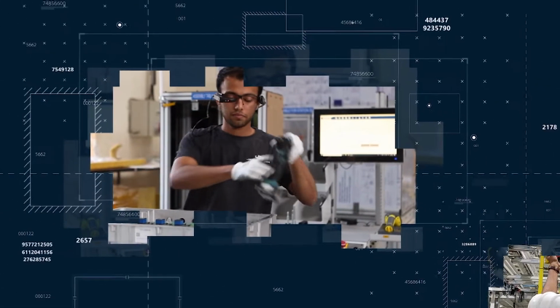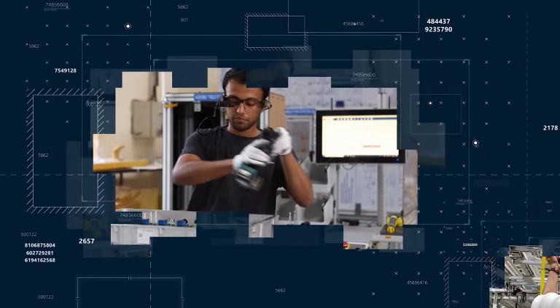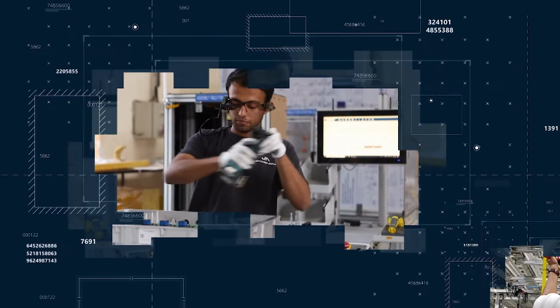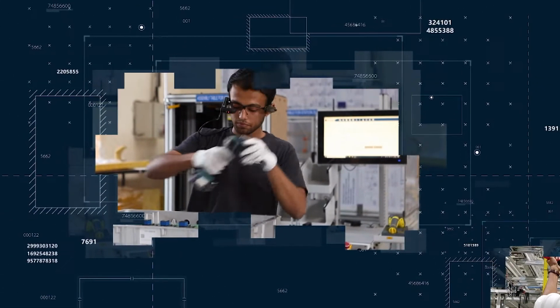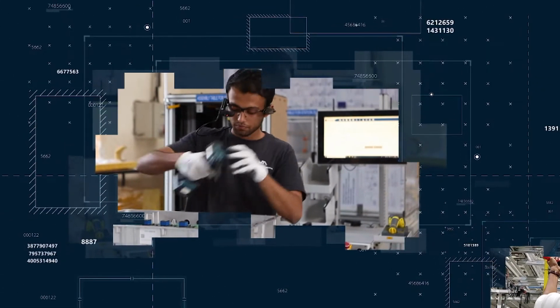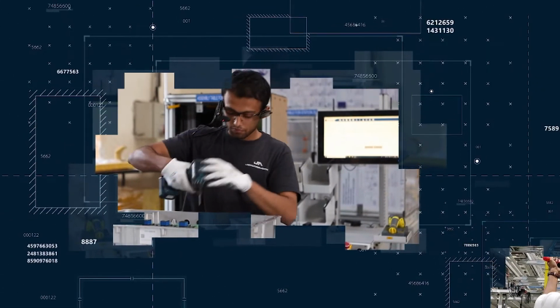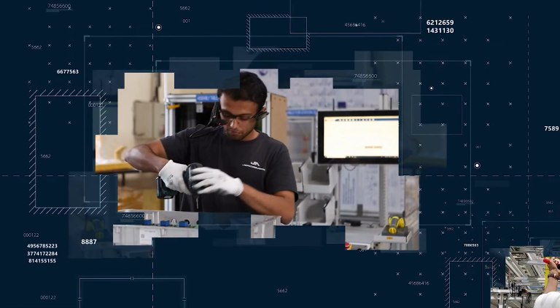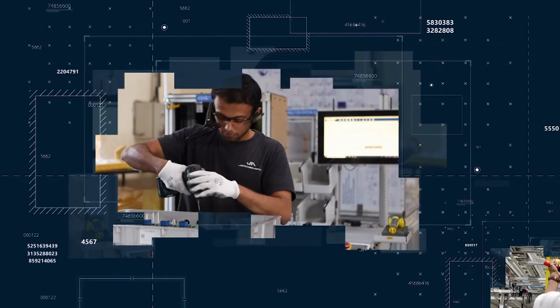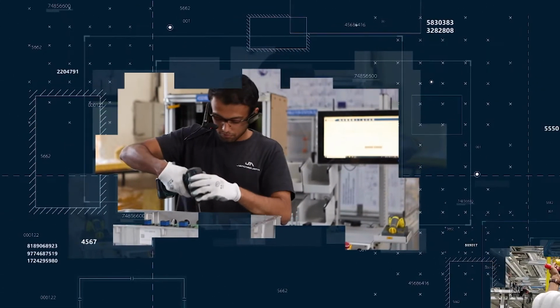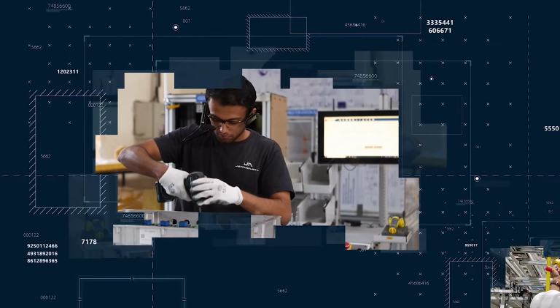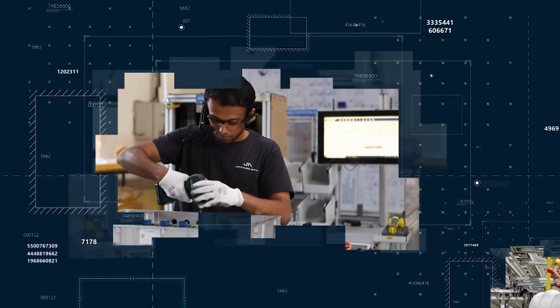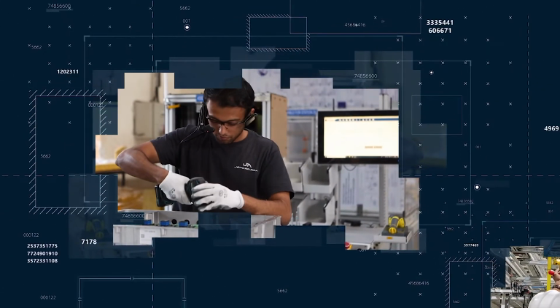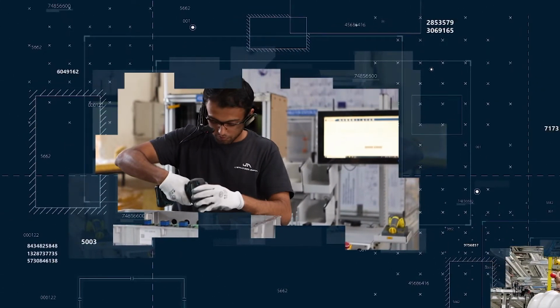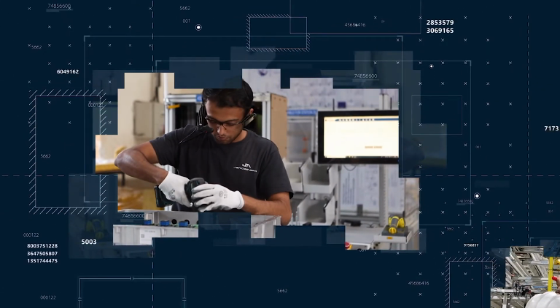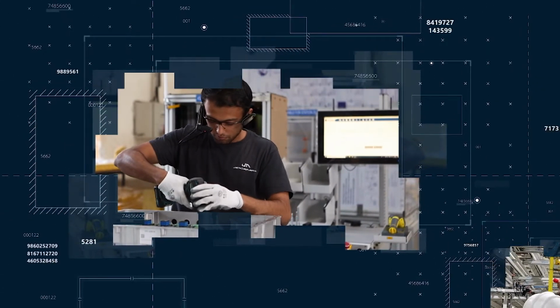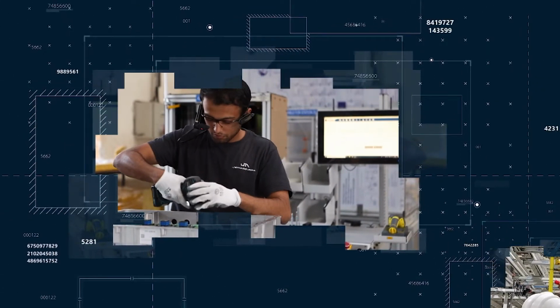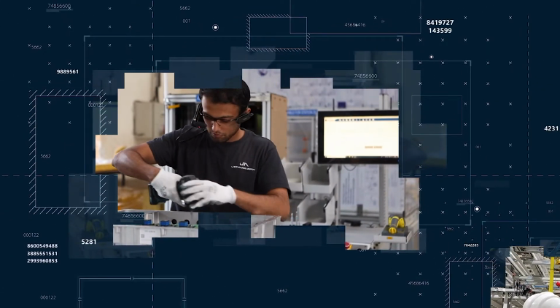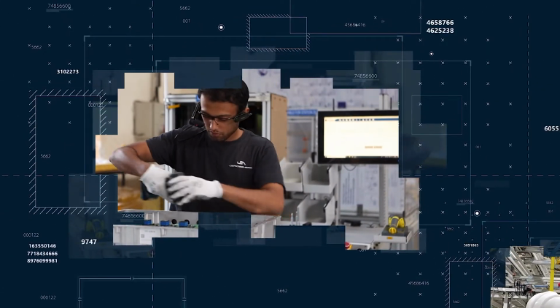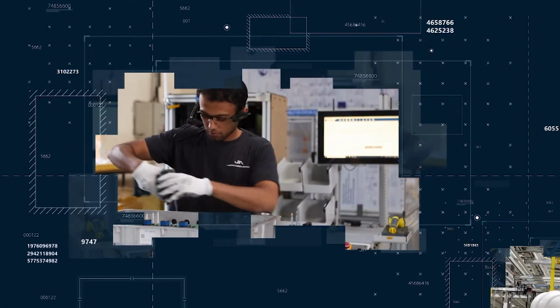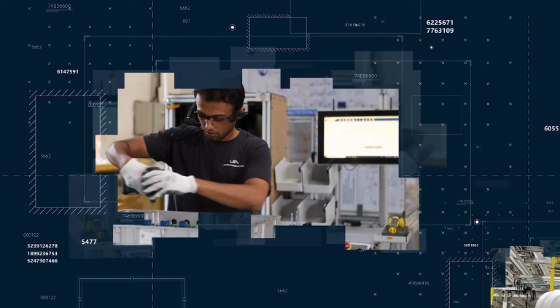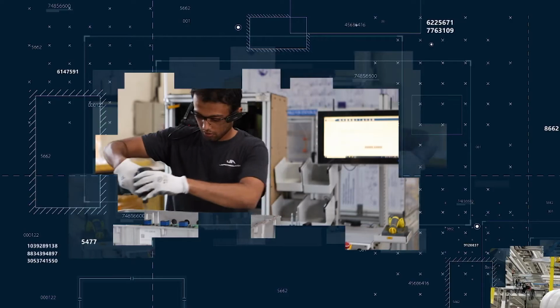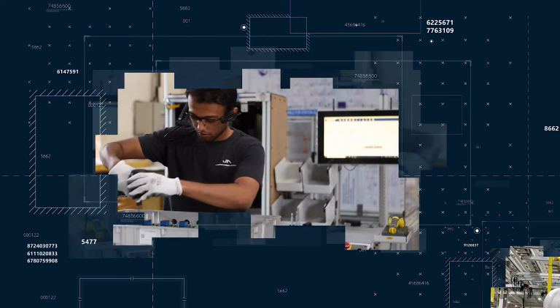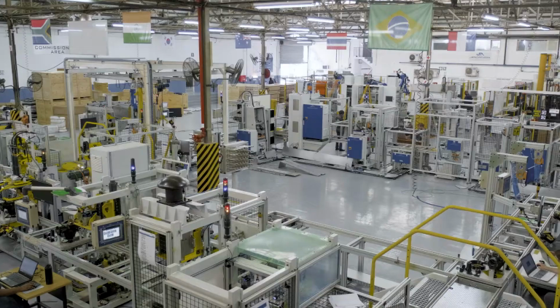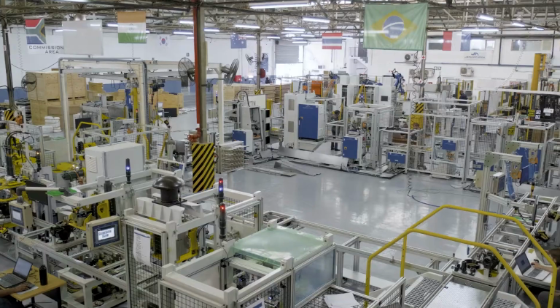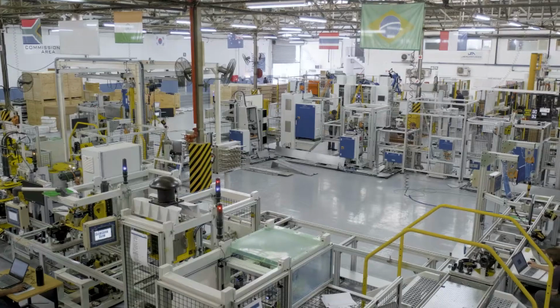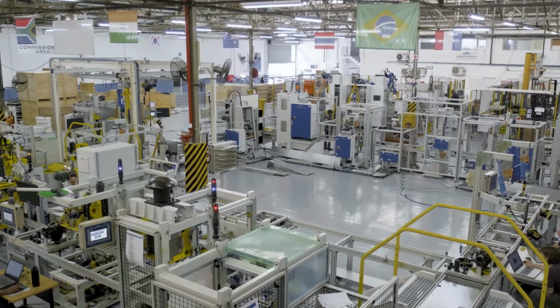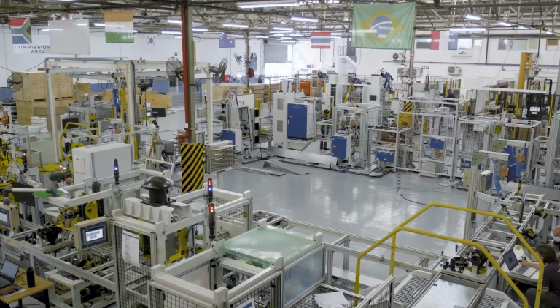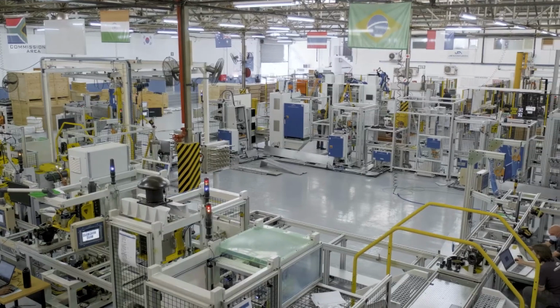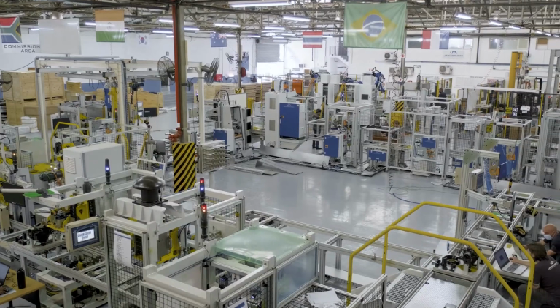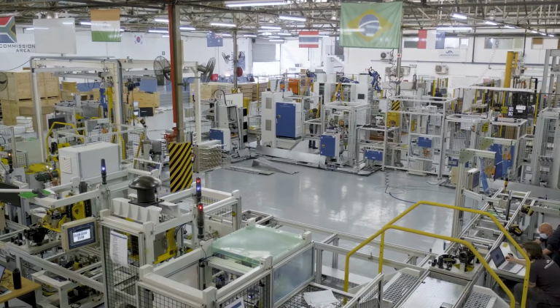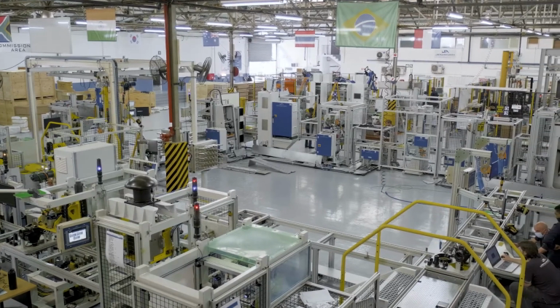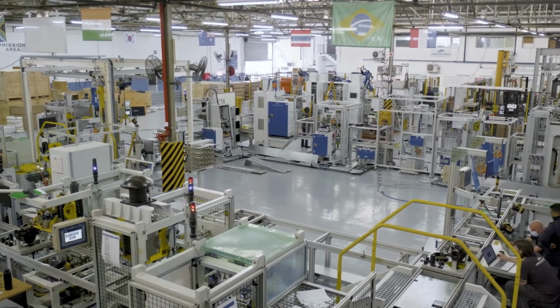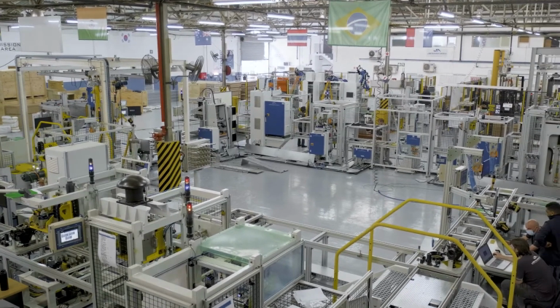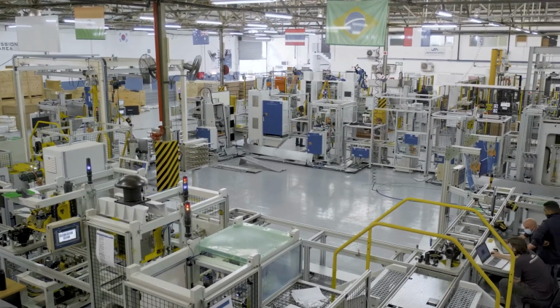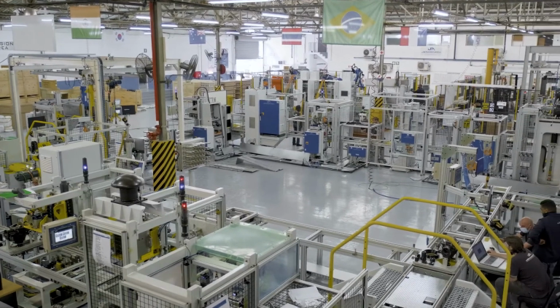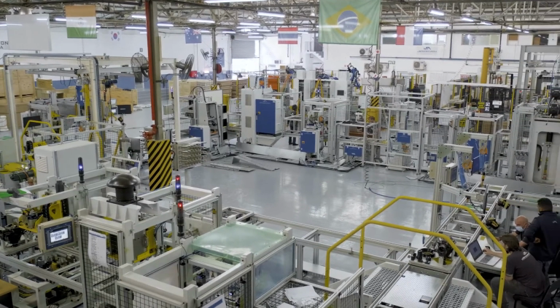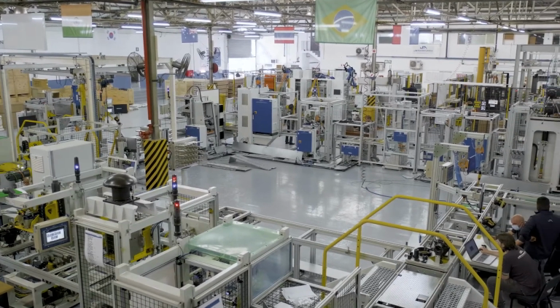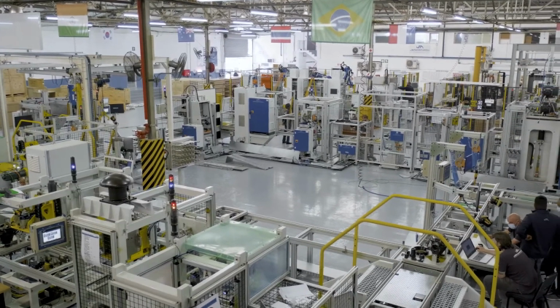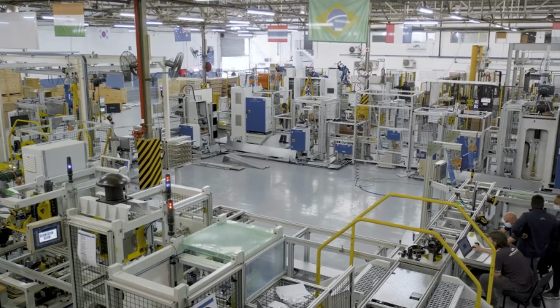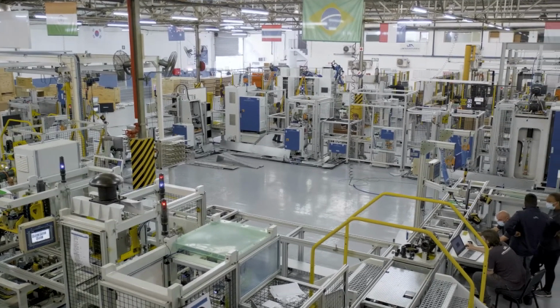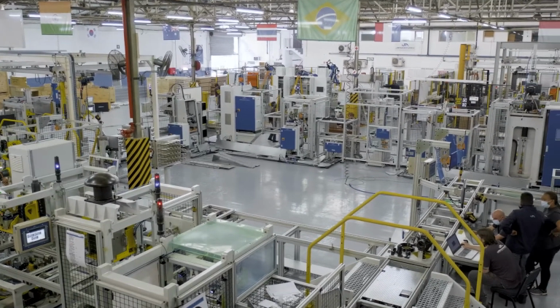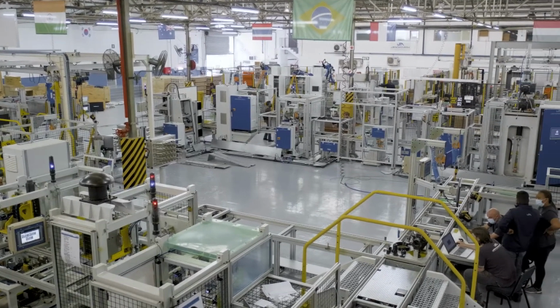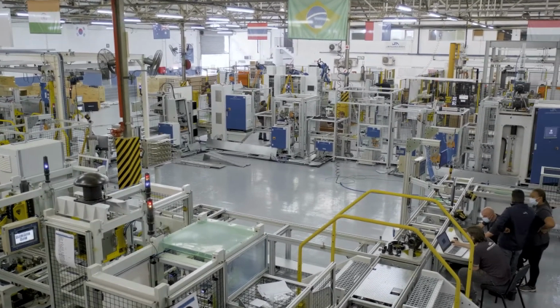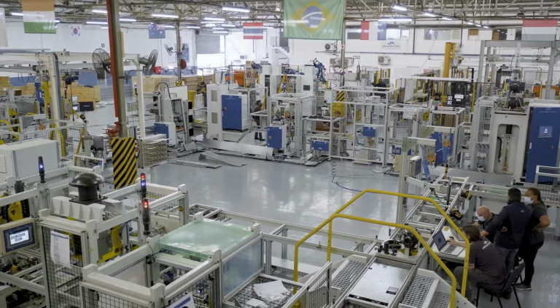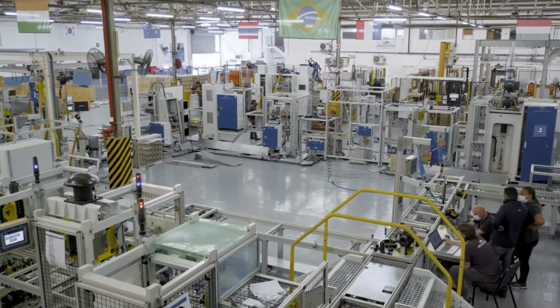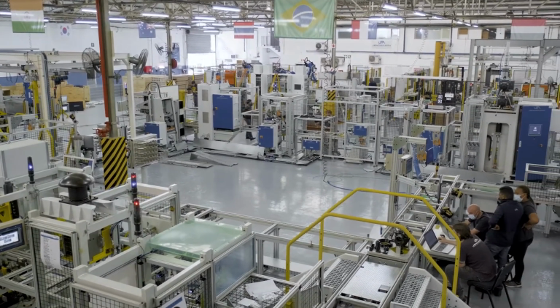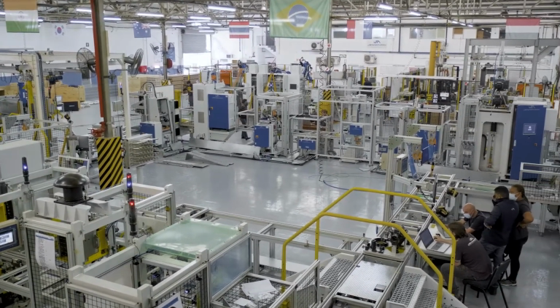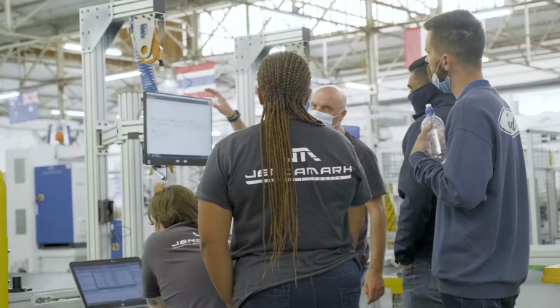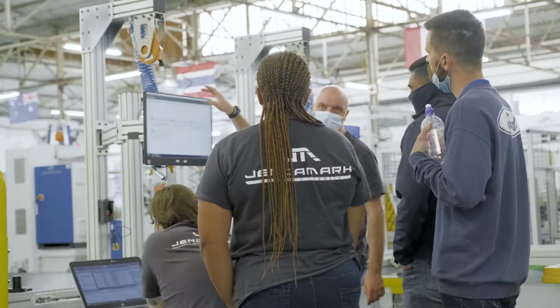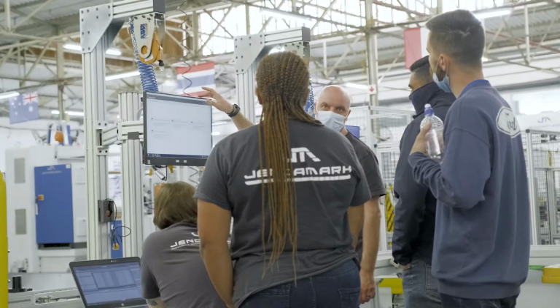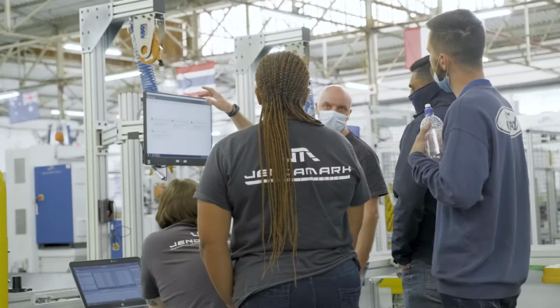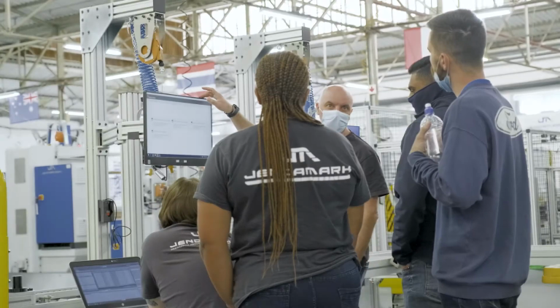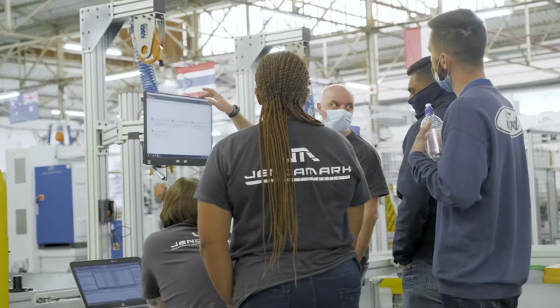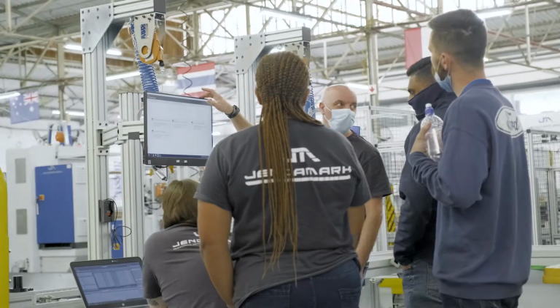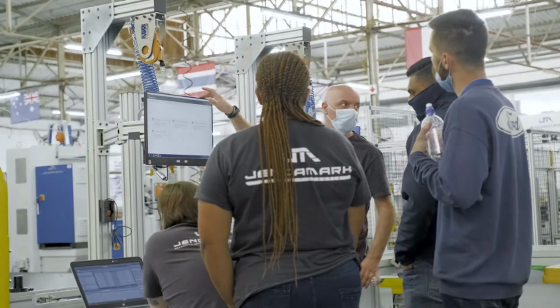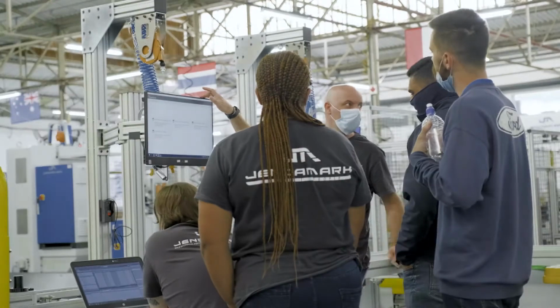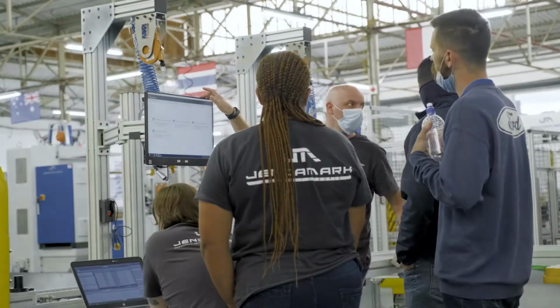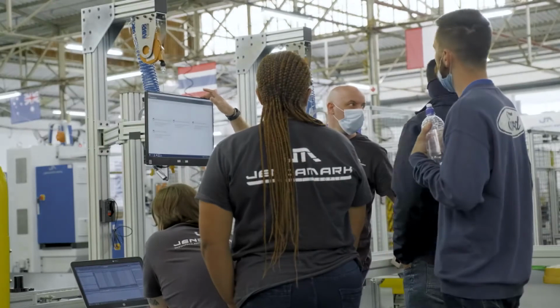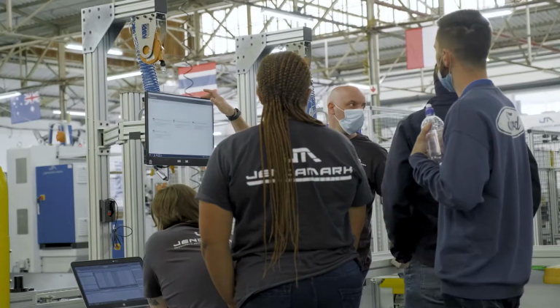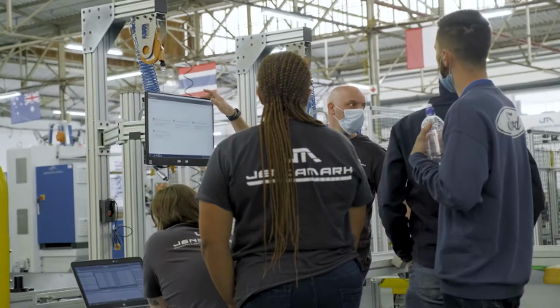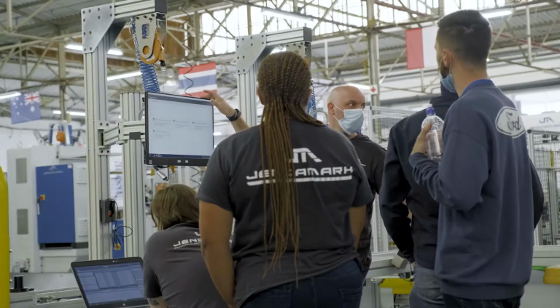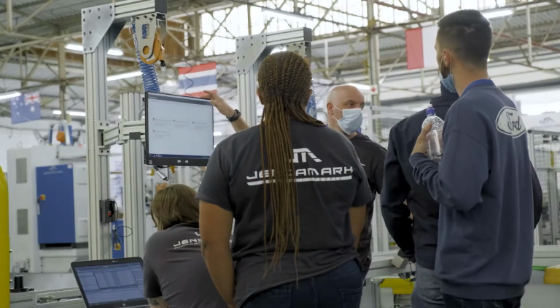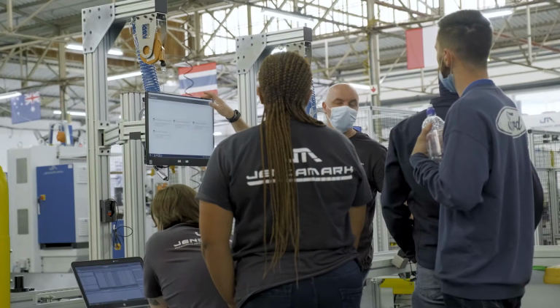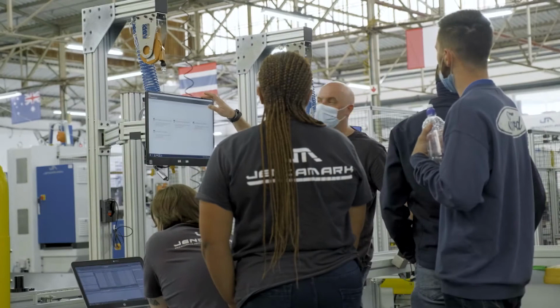In manufacturing industries, the most important element of a production line is the operator and the workstation that they work on.